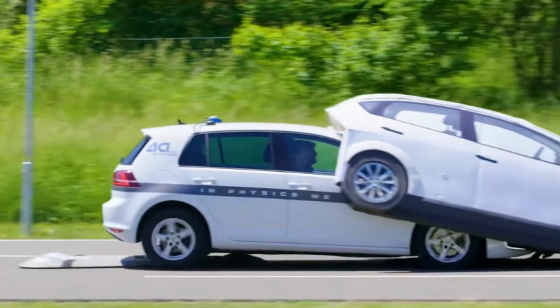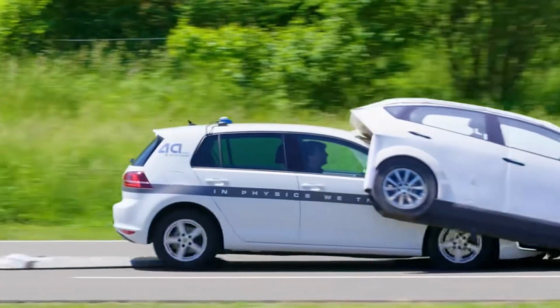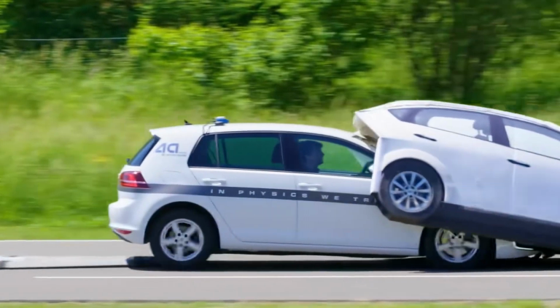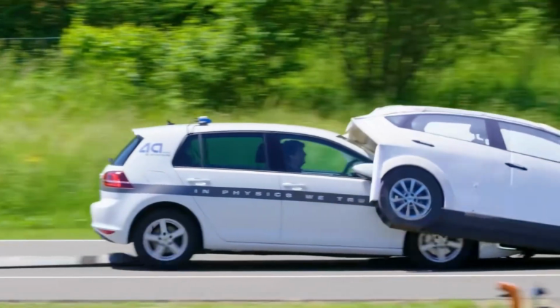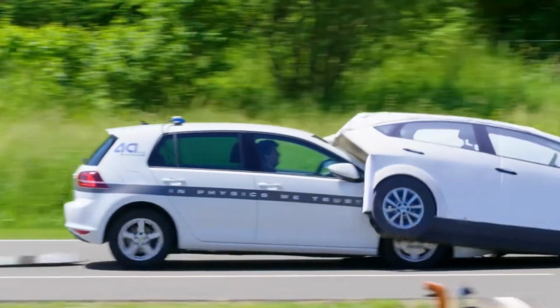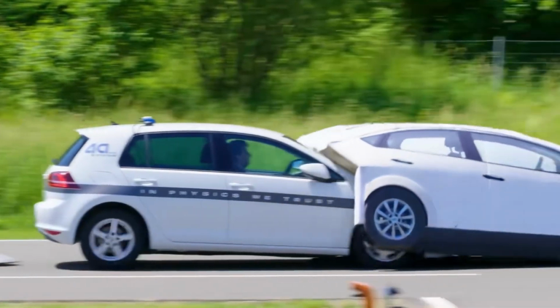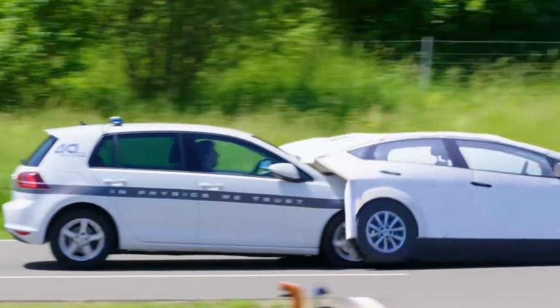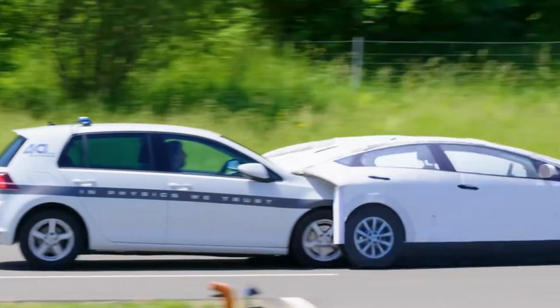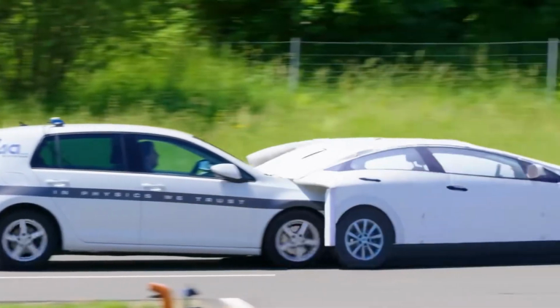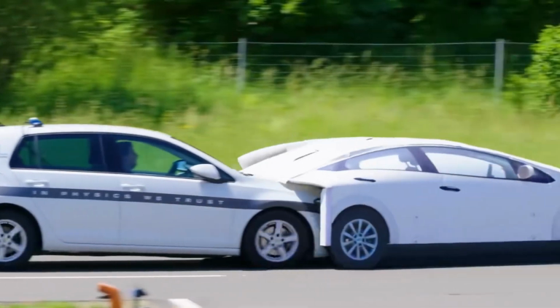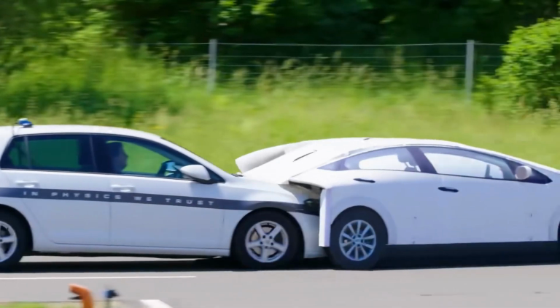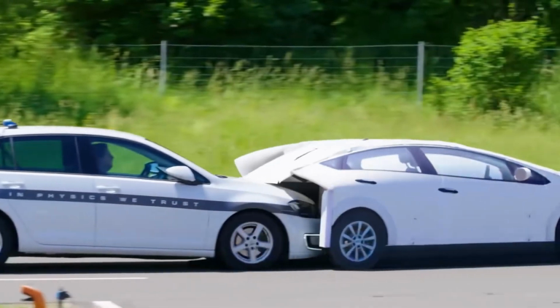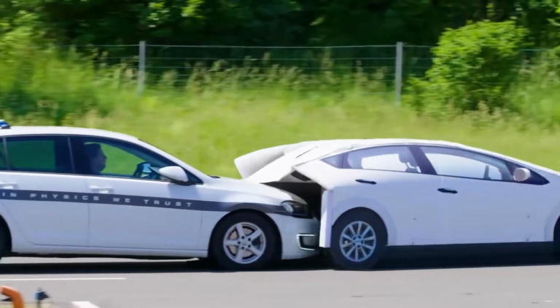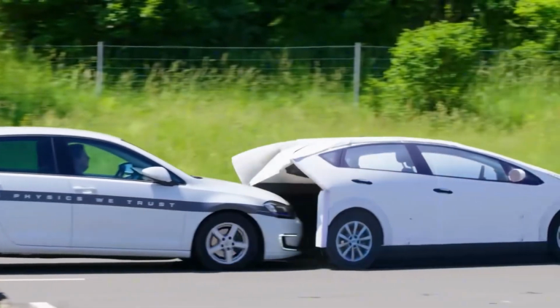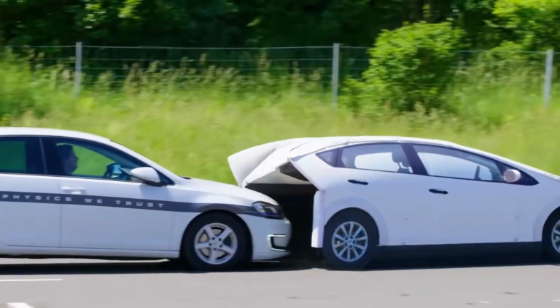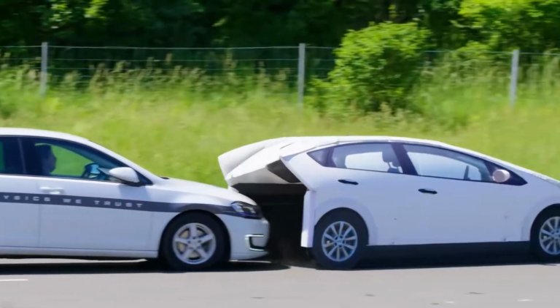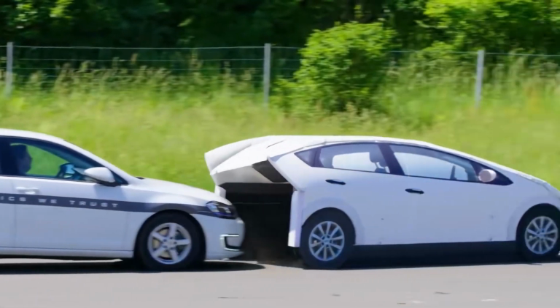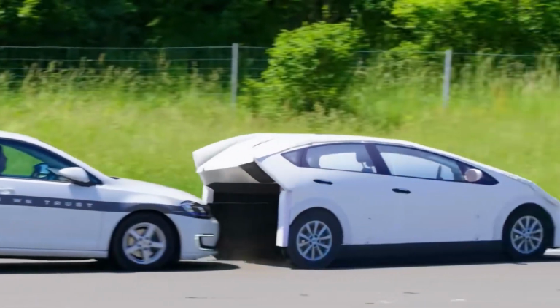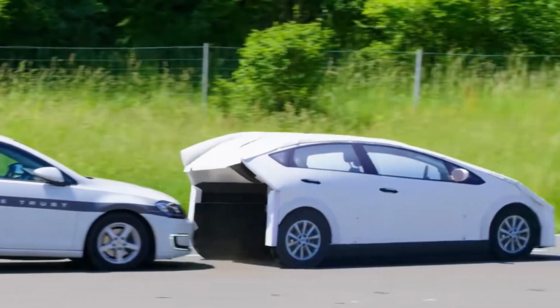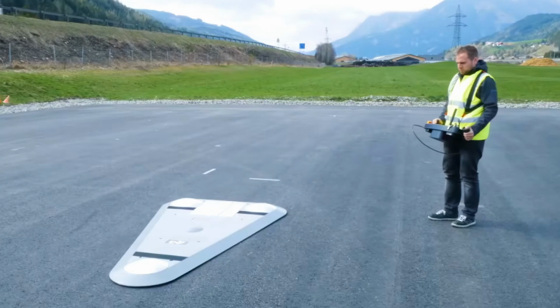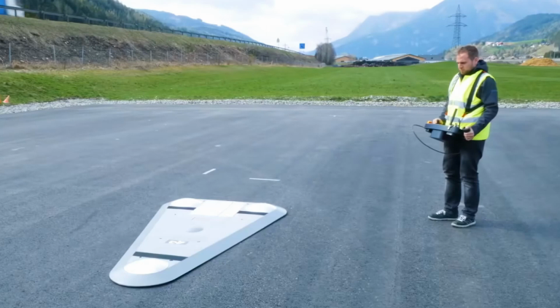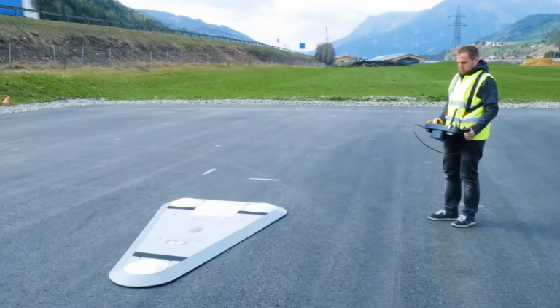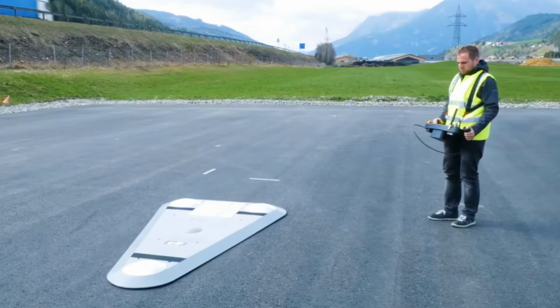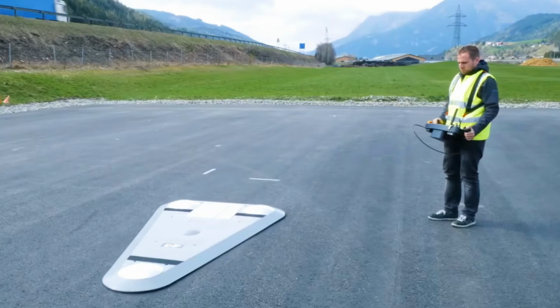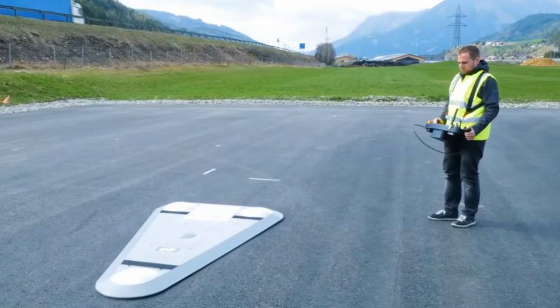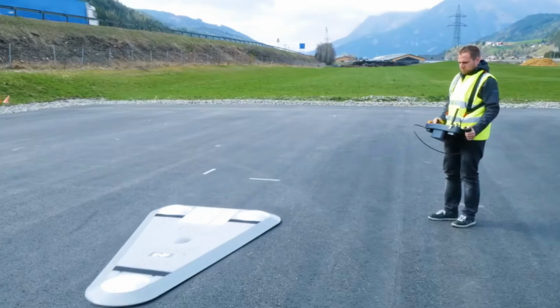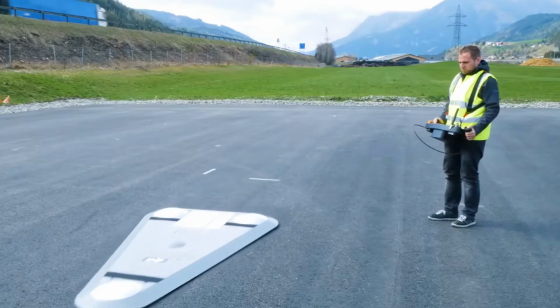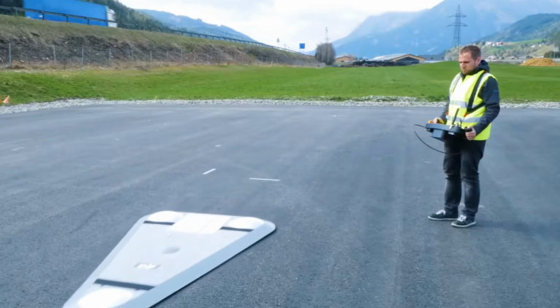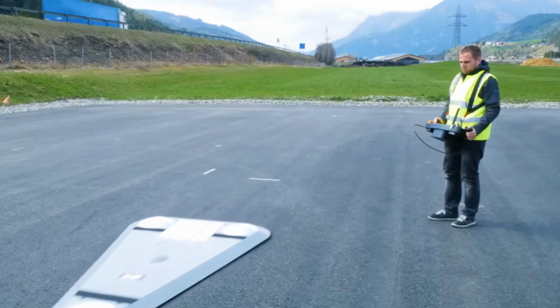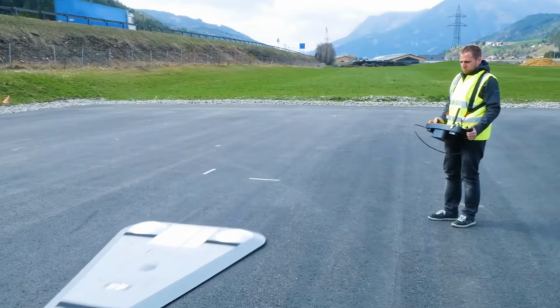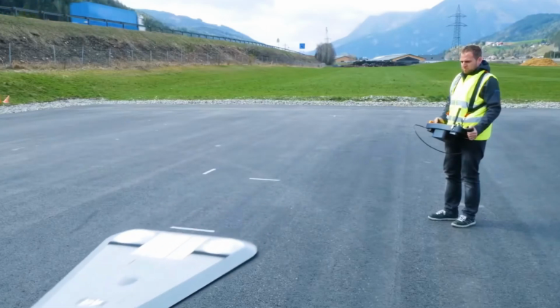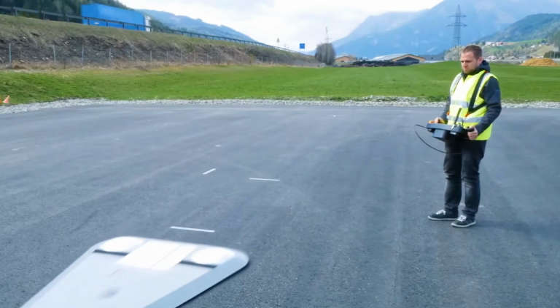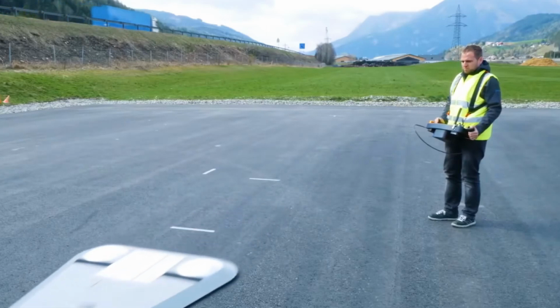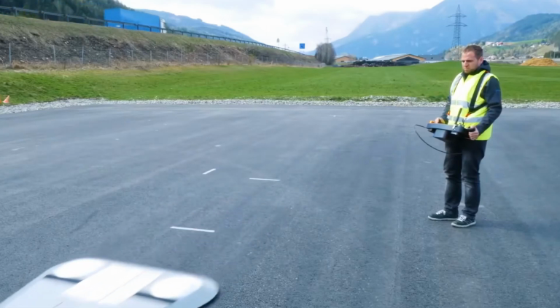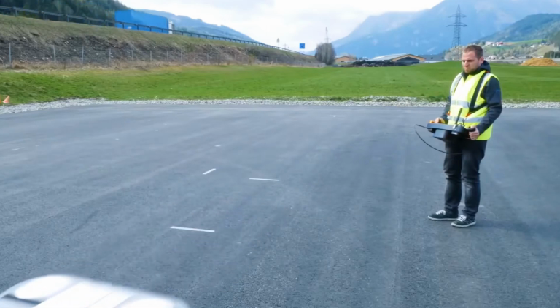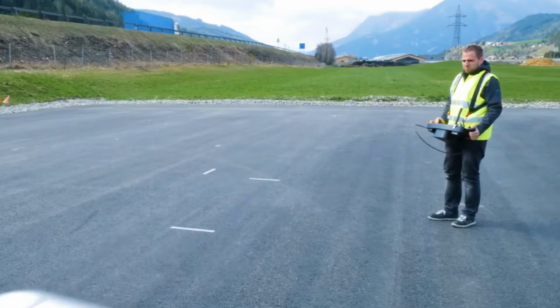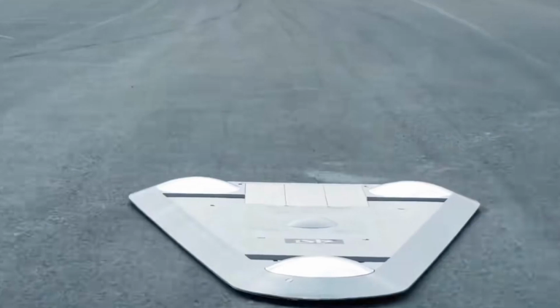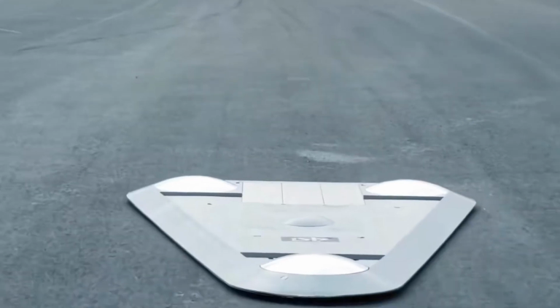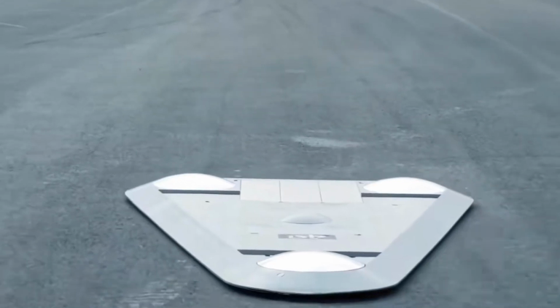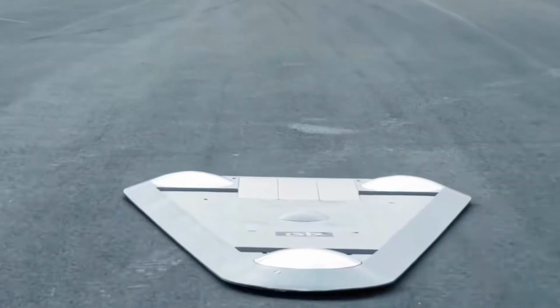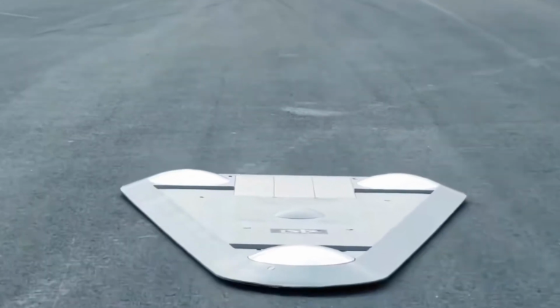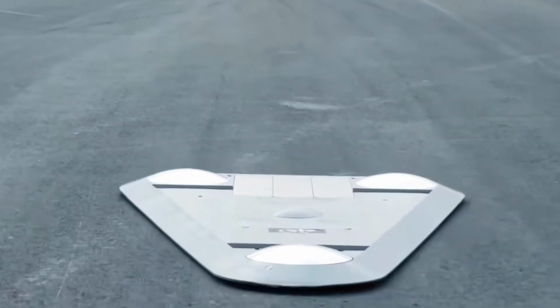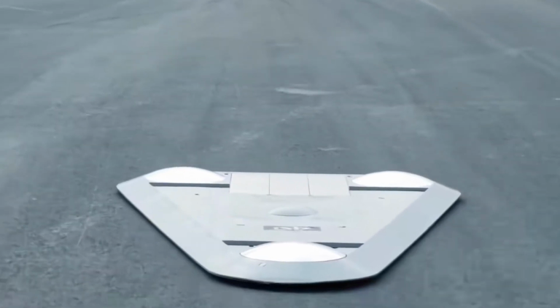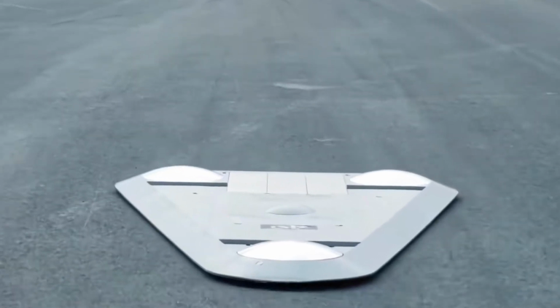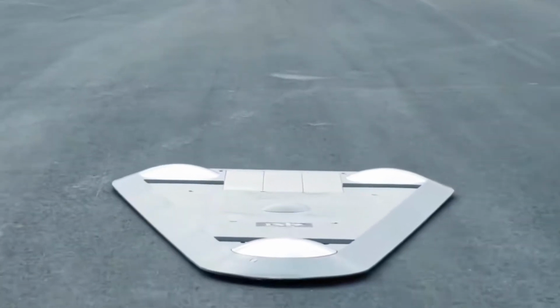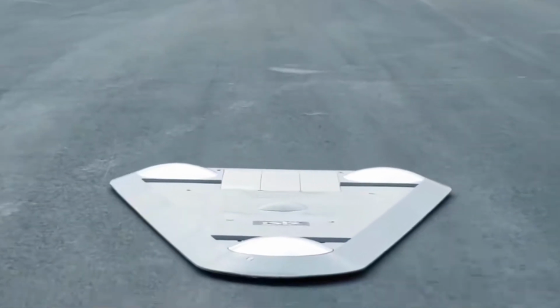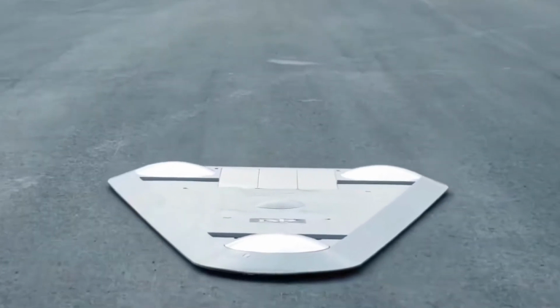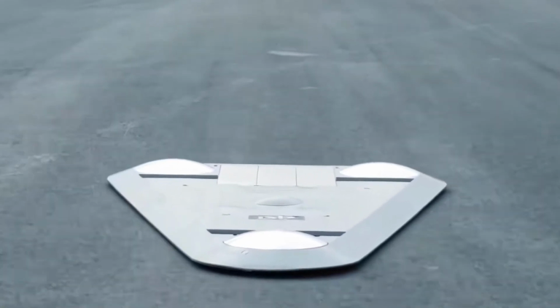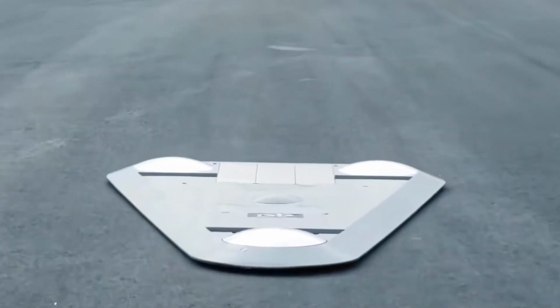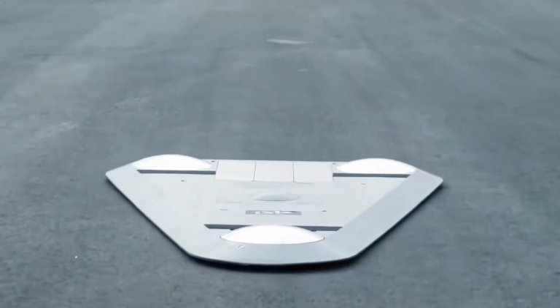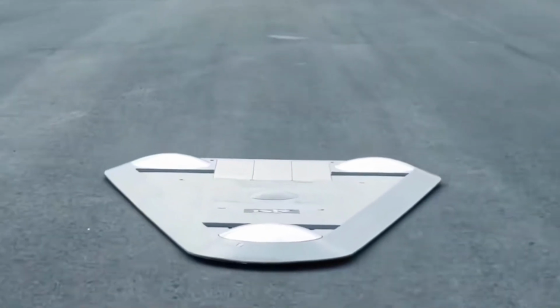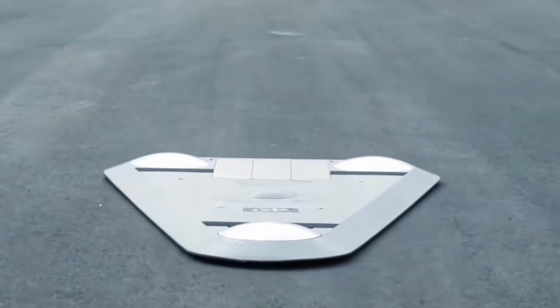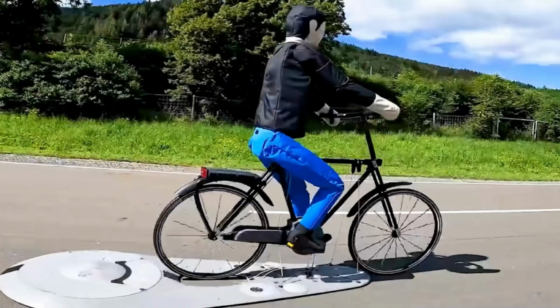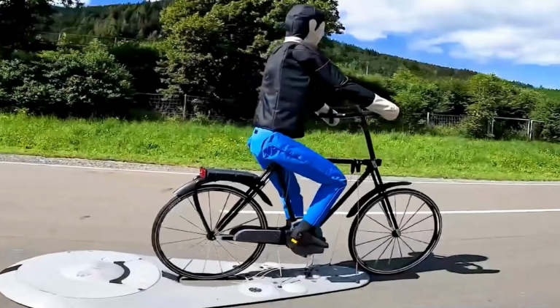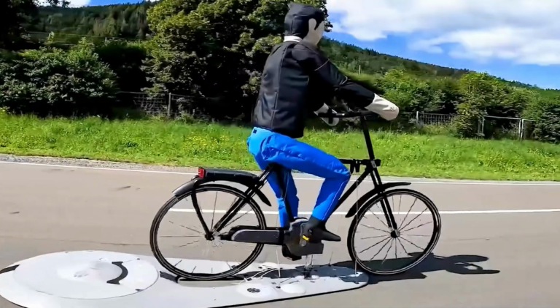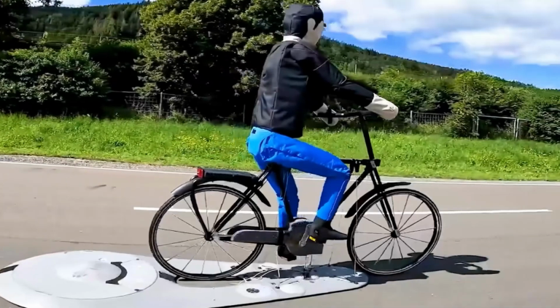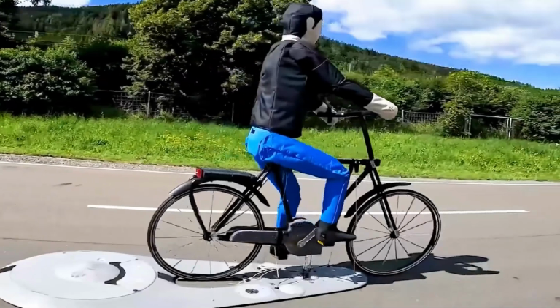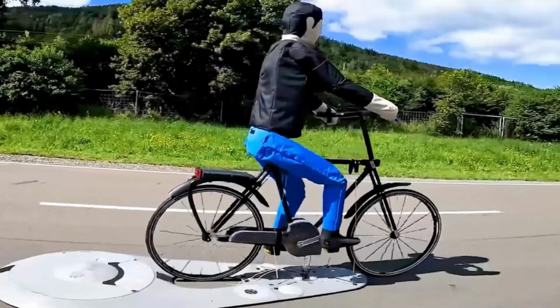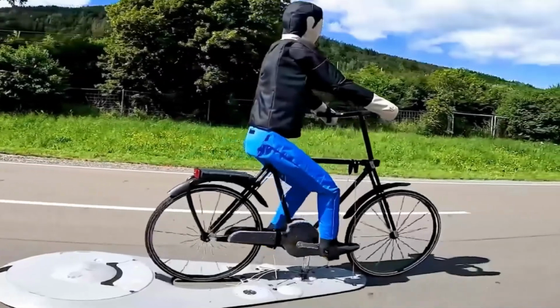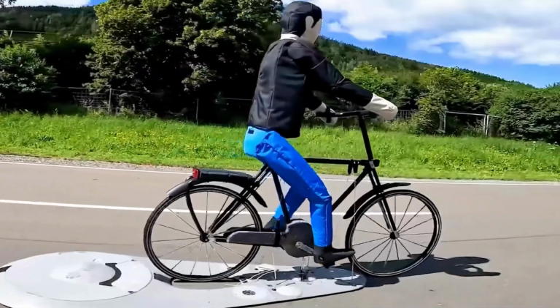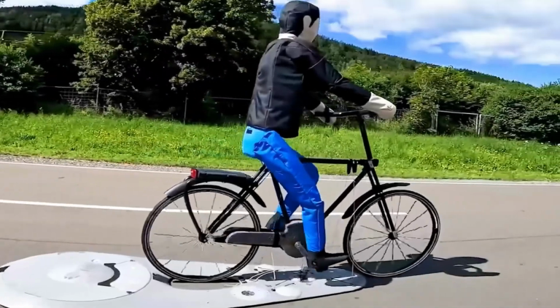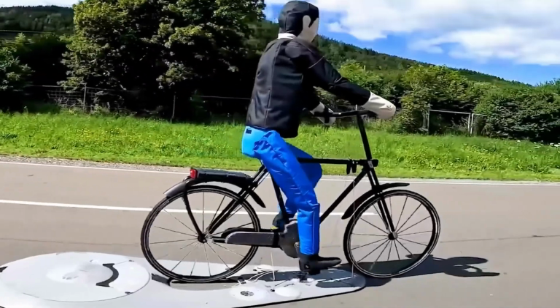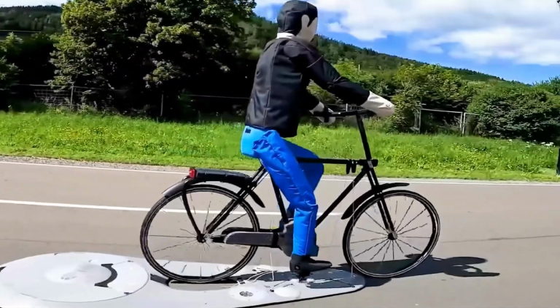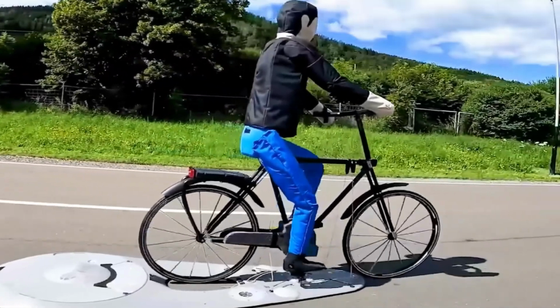In full power state, the robot can travel 10 km. If the power is exhausted, just replace the backup battery to continue using.